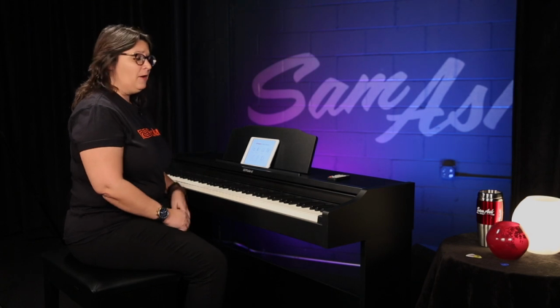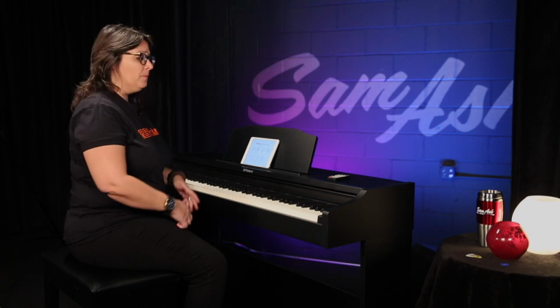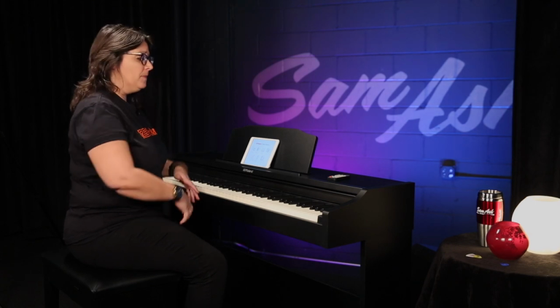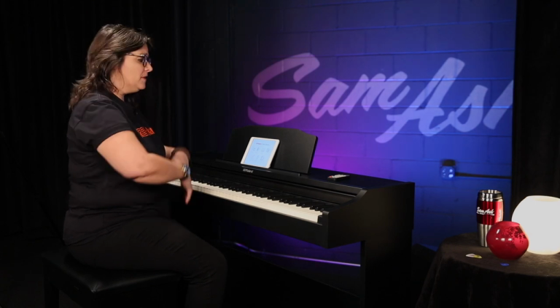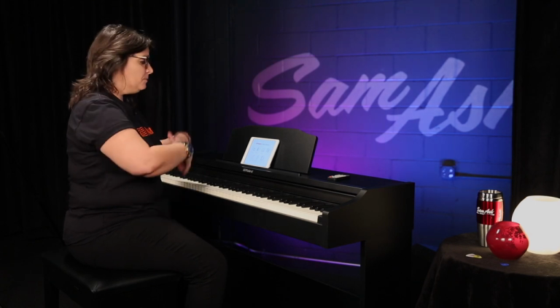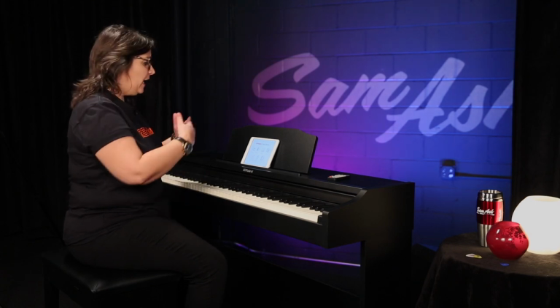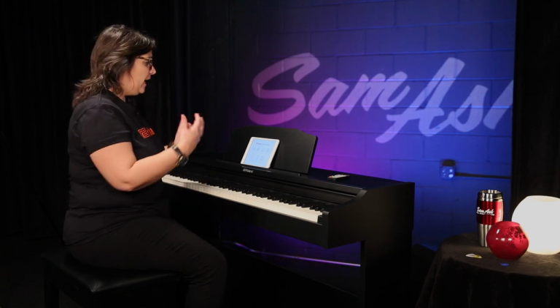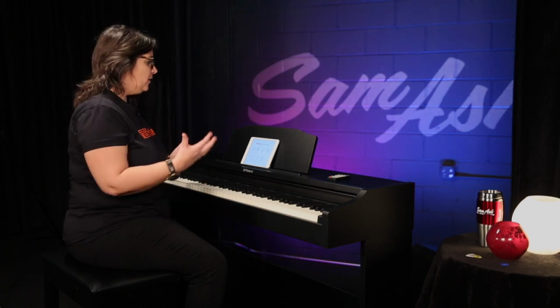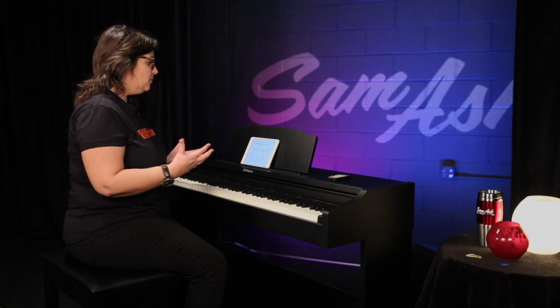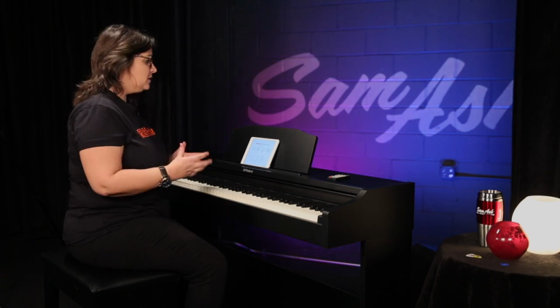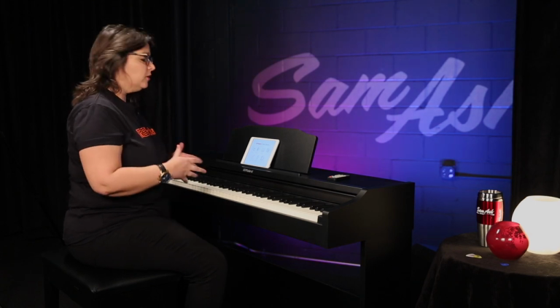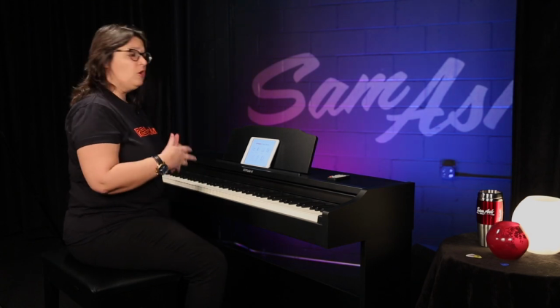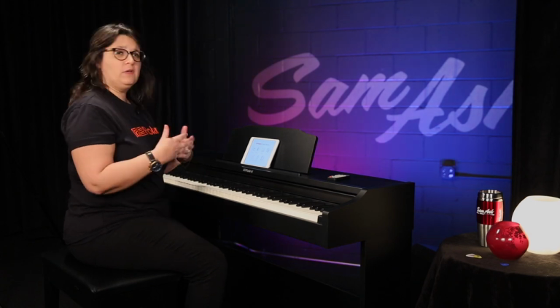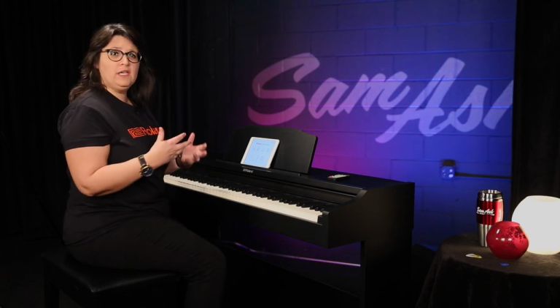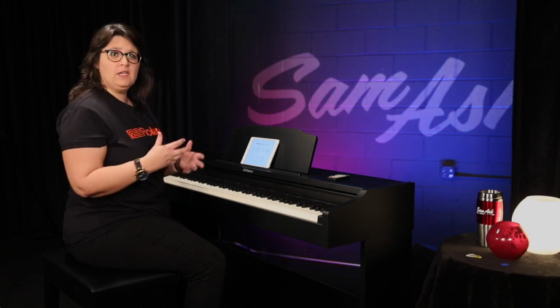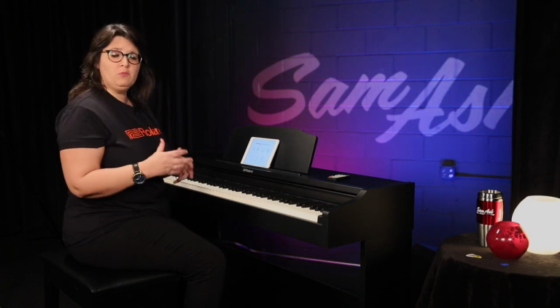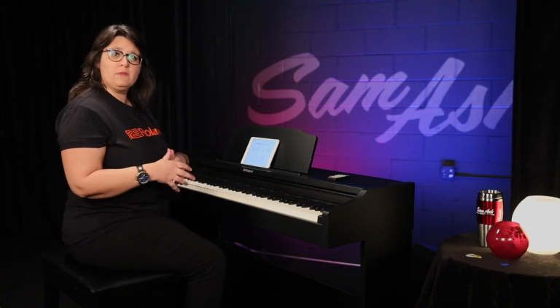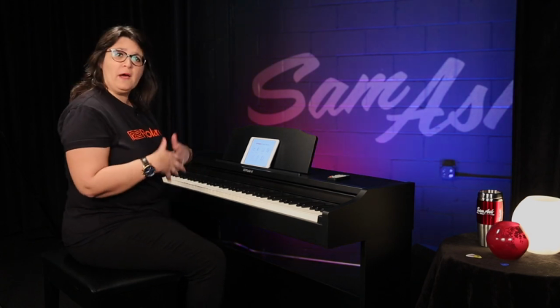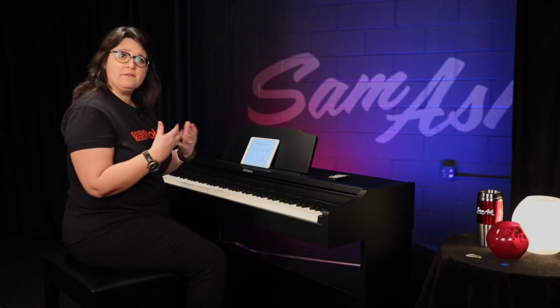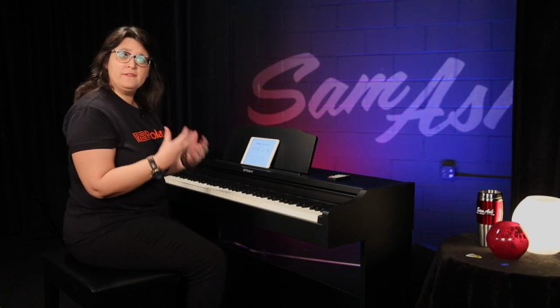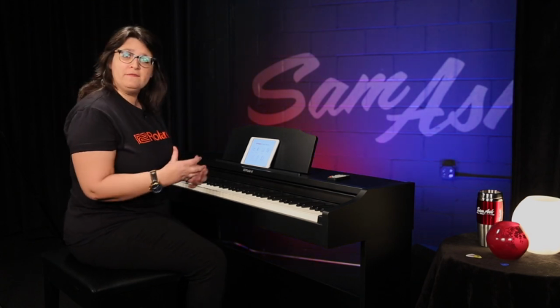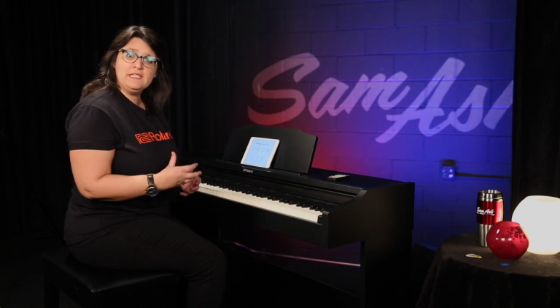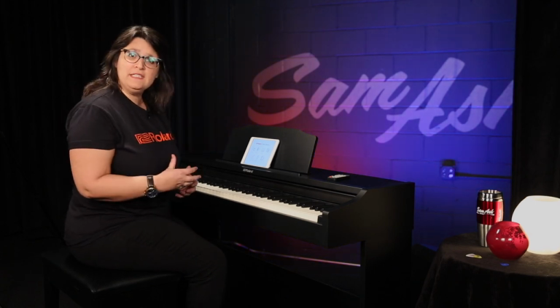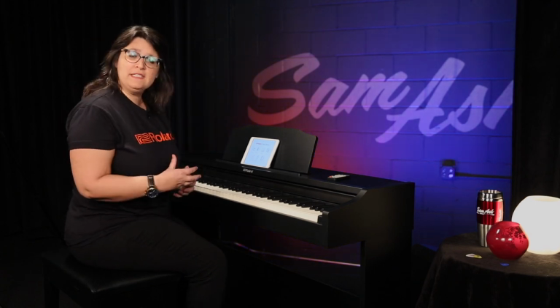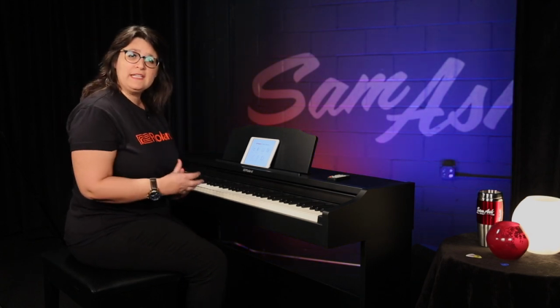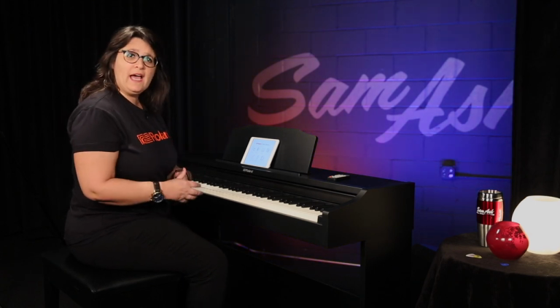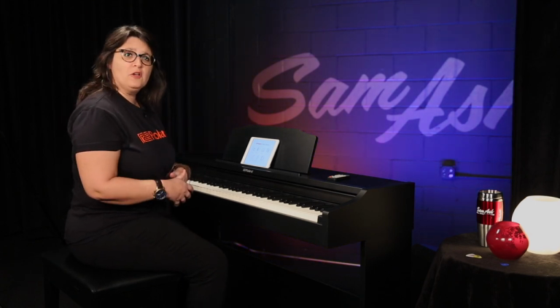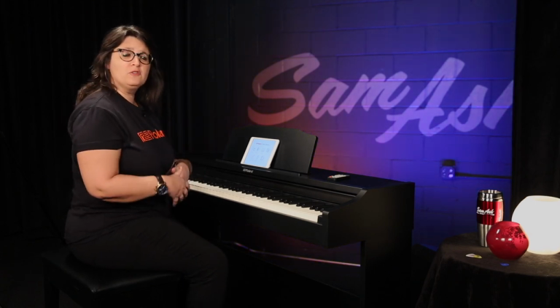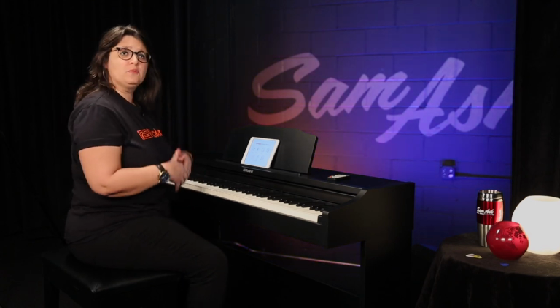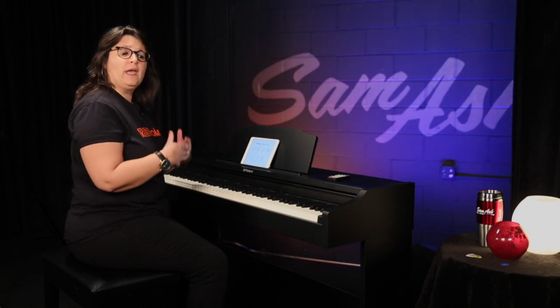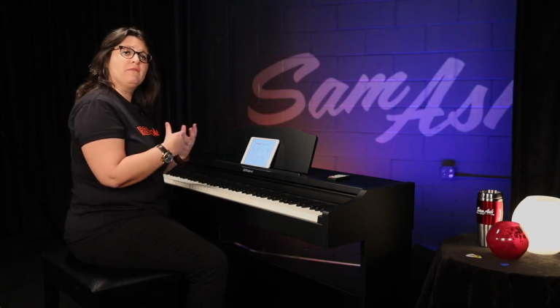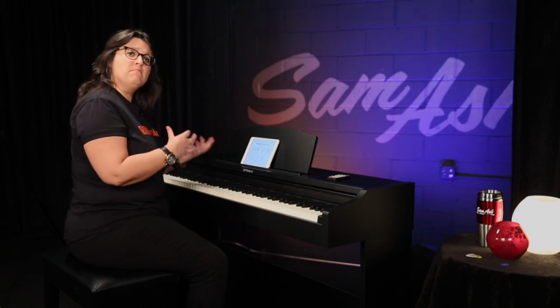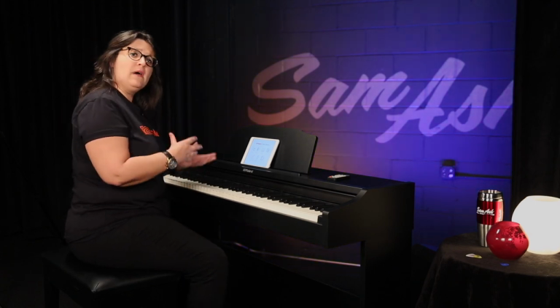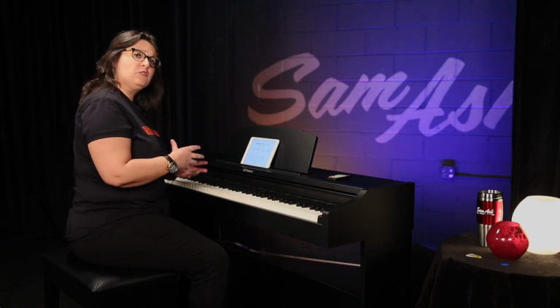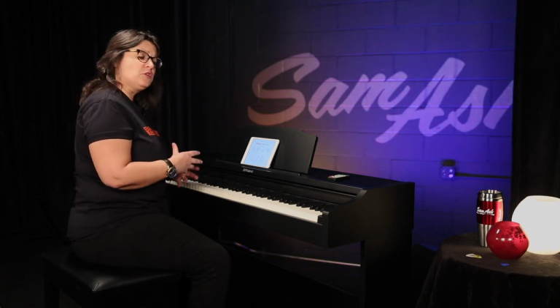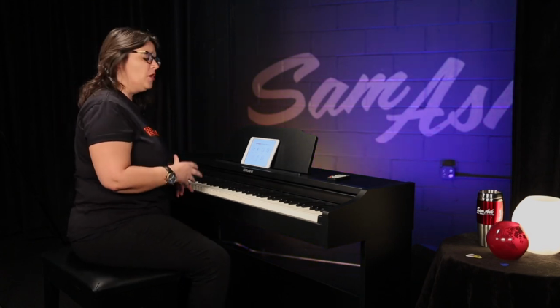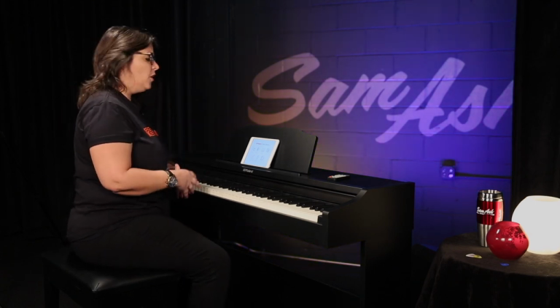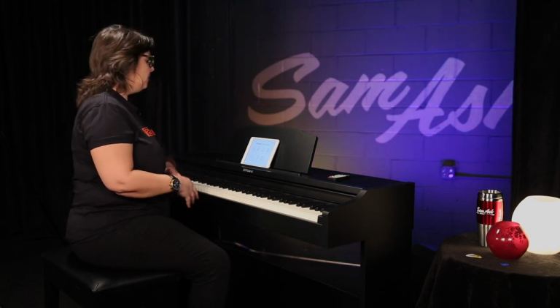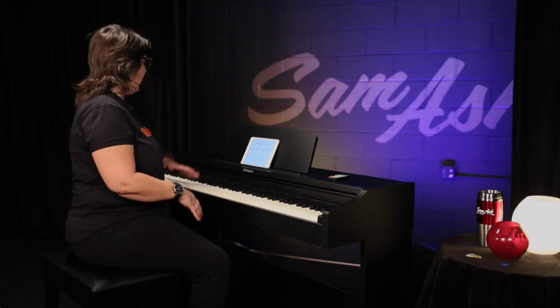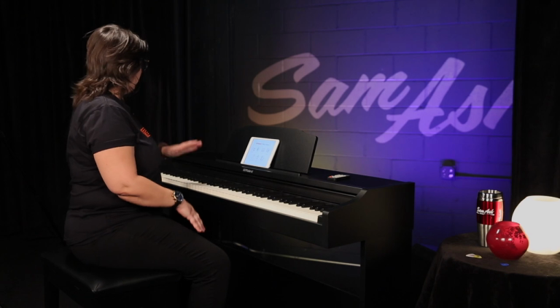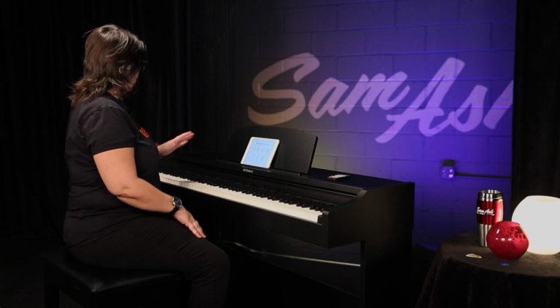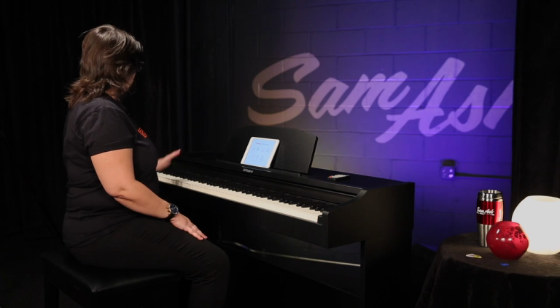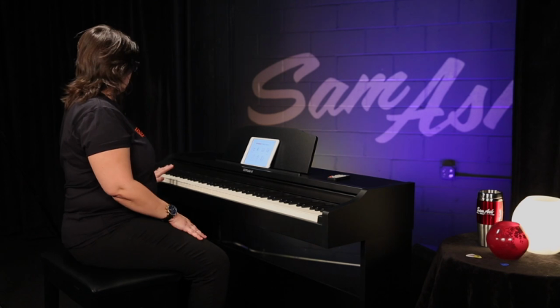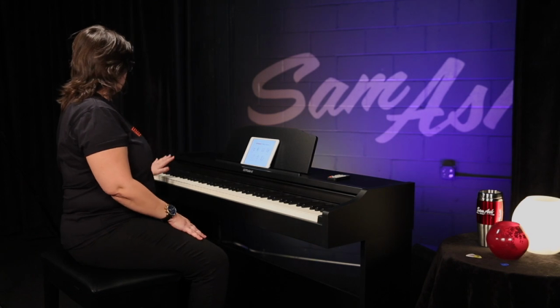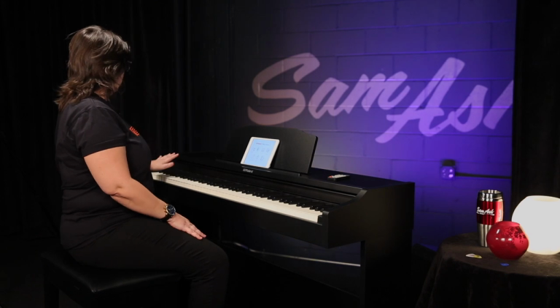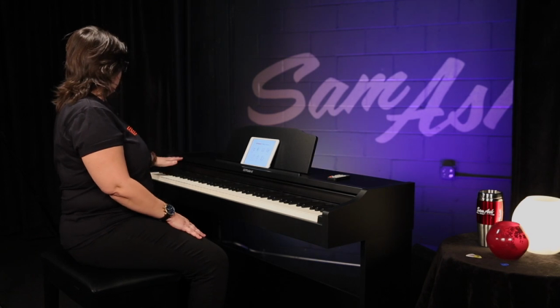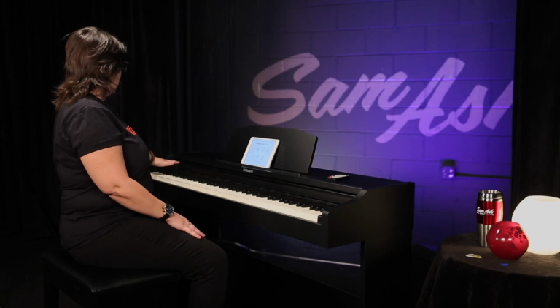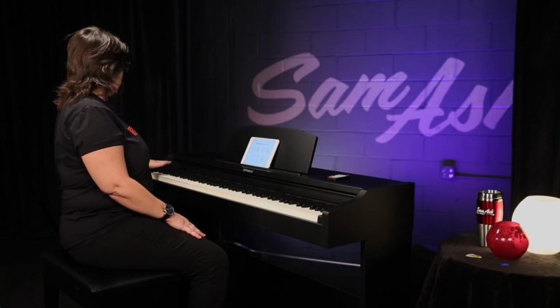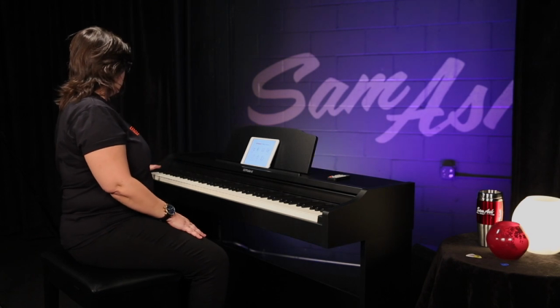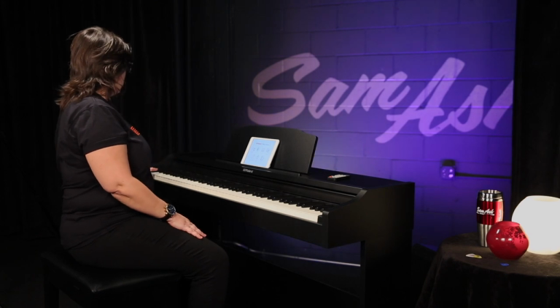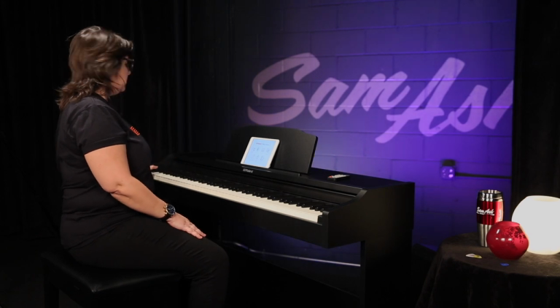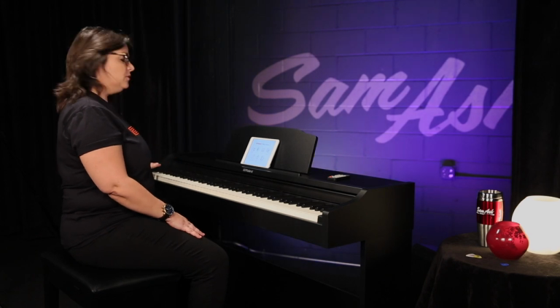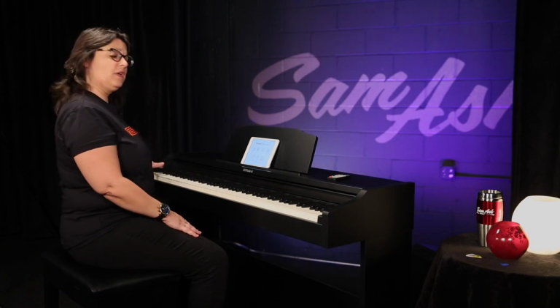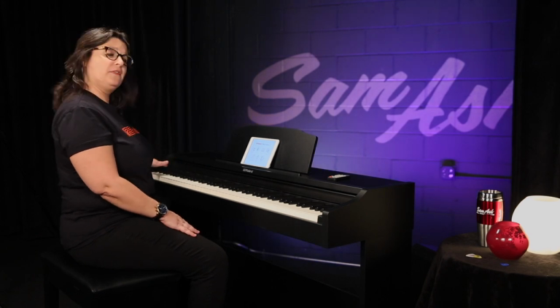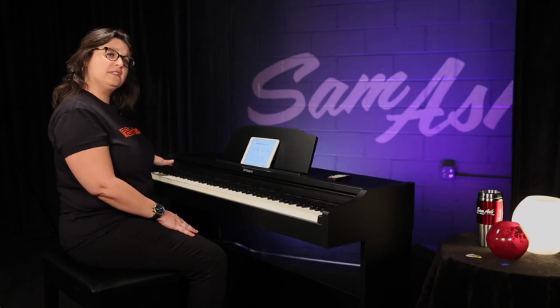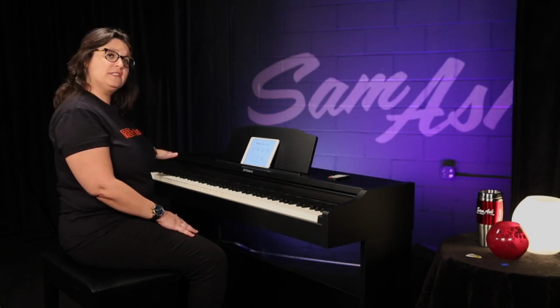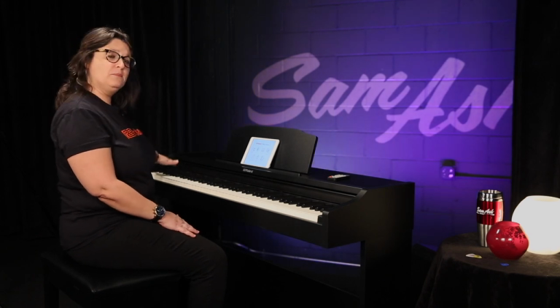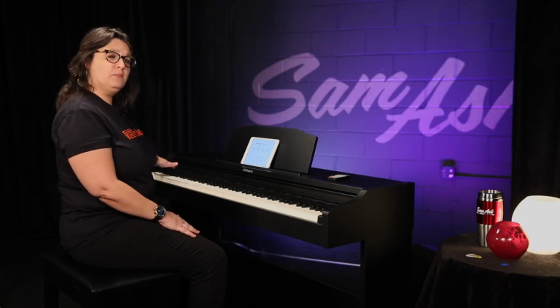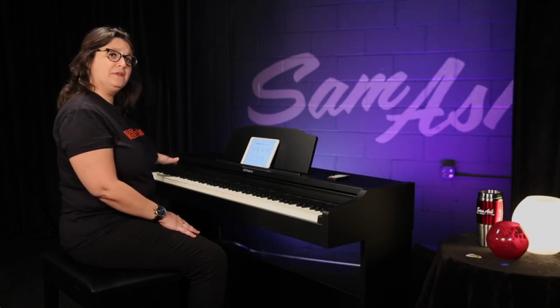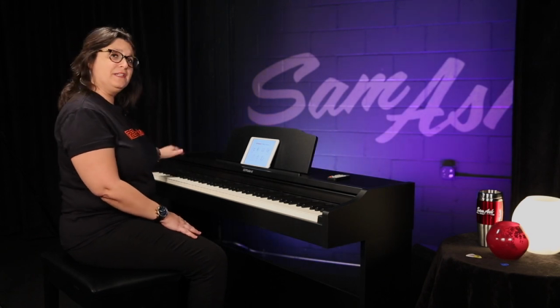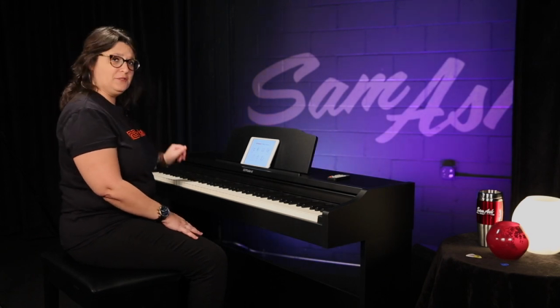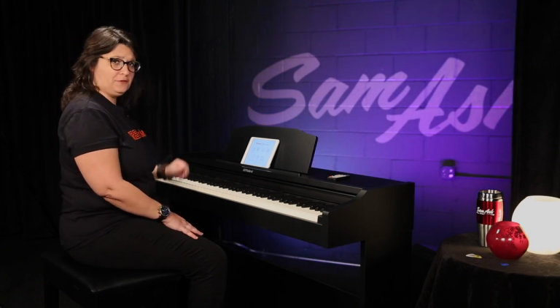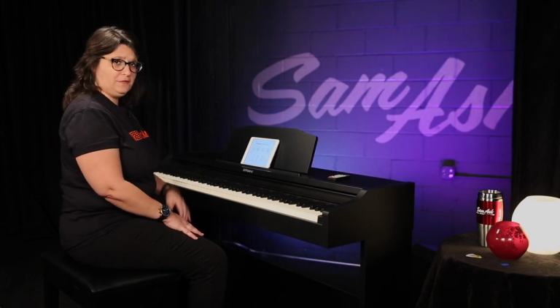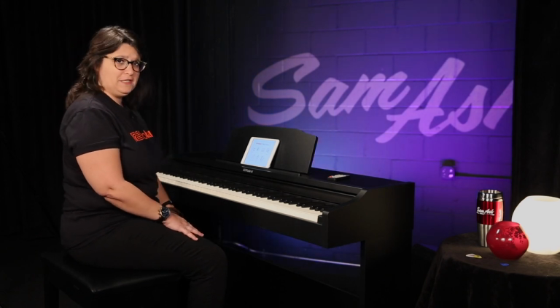This piano is loaded with about 15 sounds. We have a metronome. Everything is really easy to use on this simple interface.